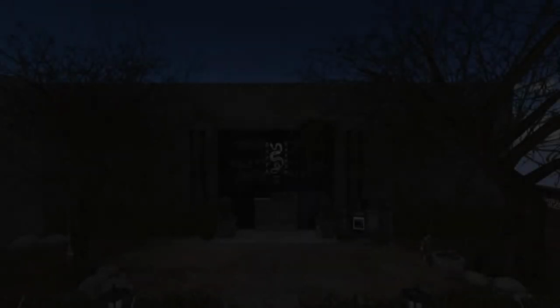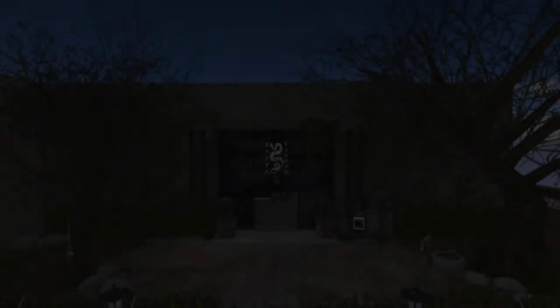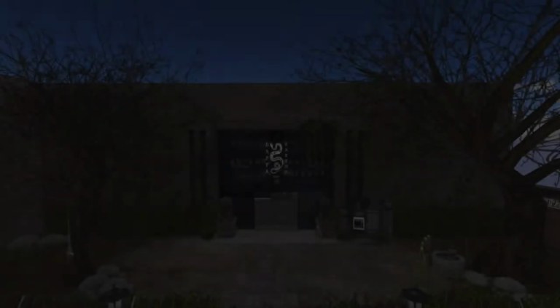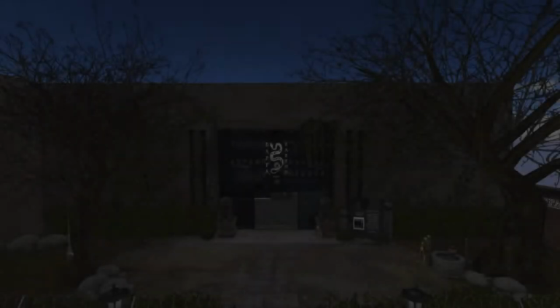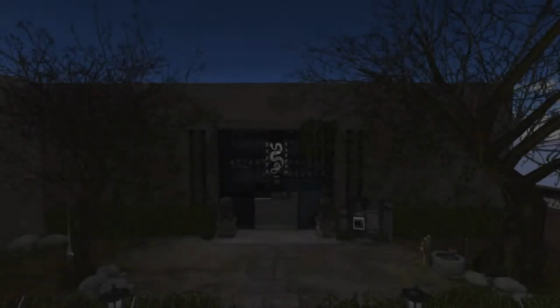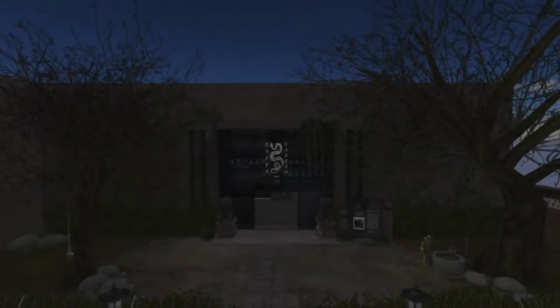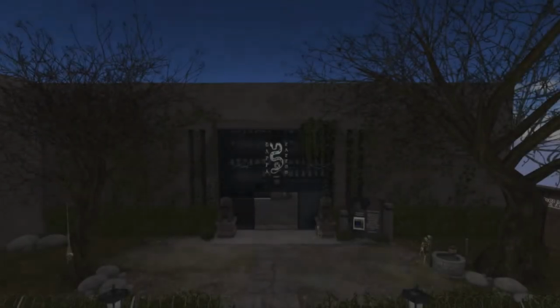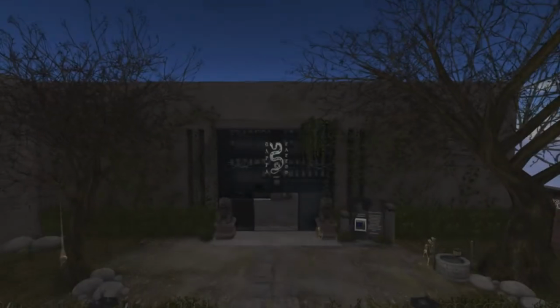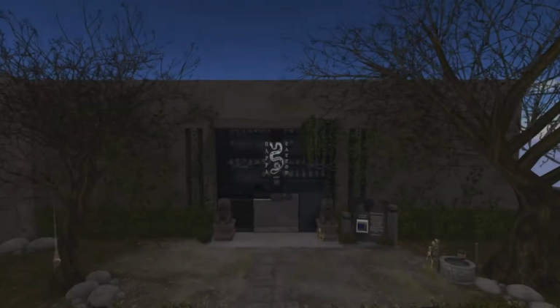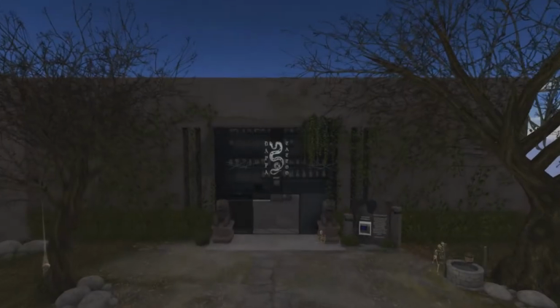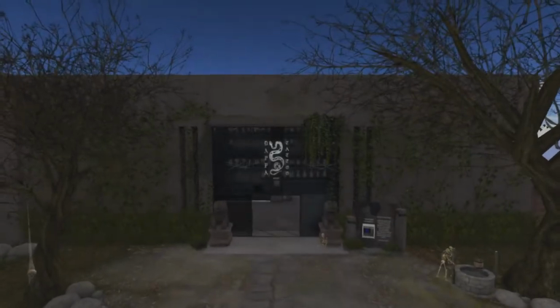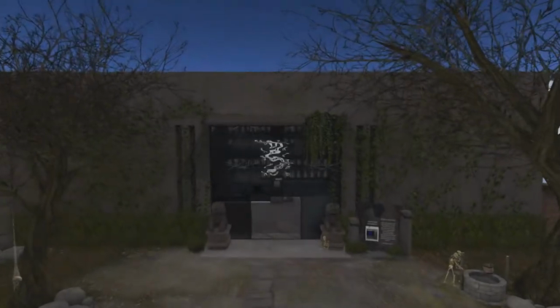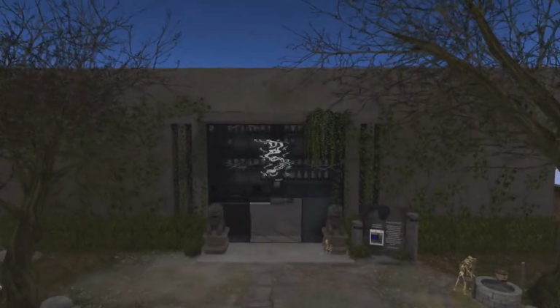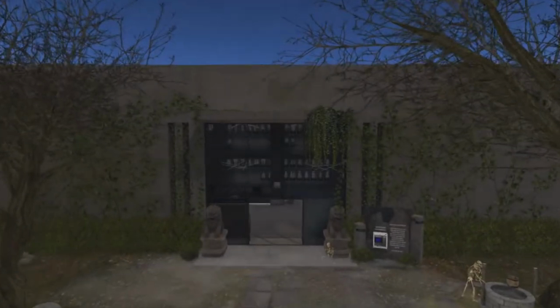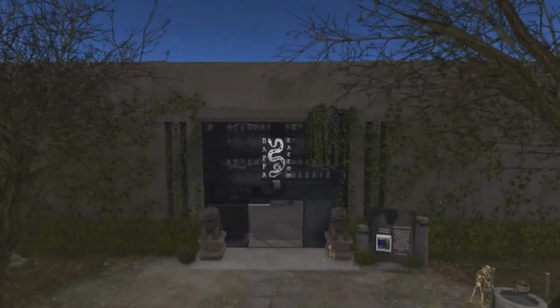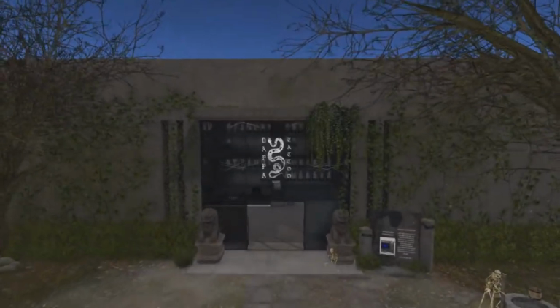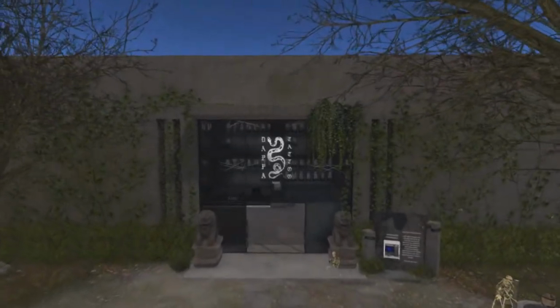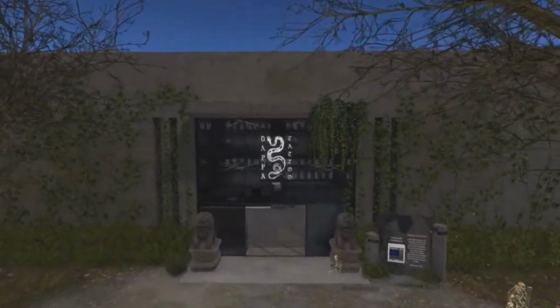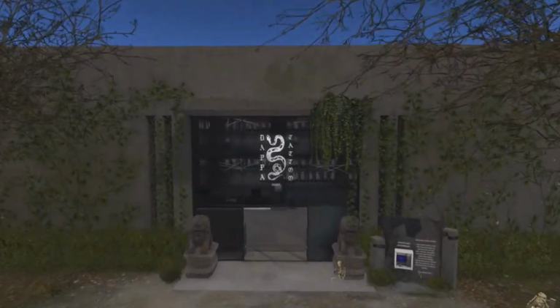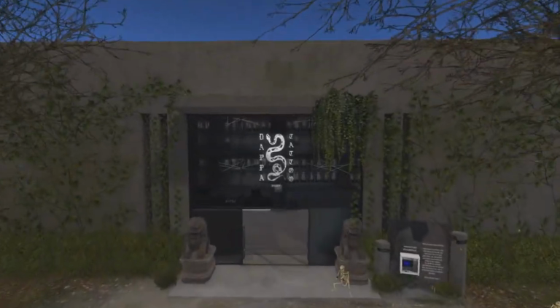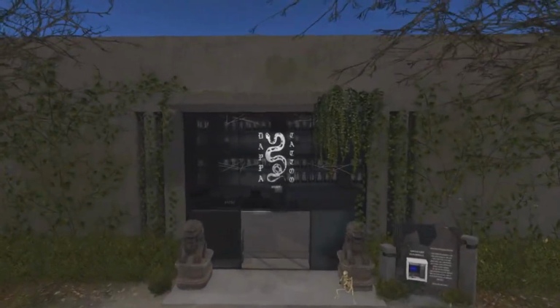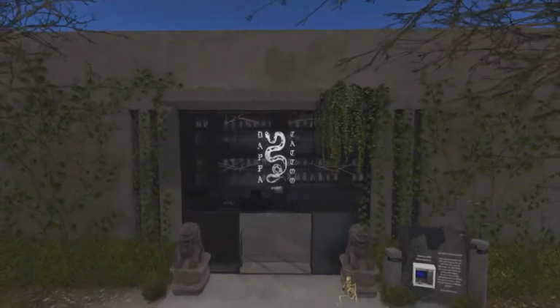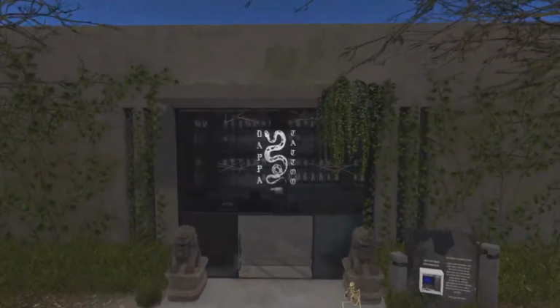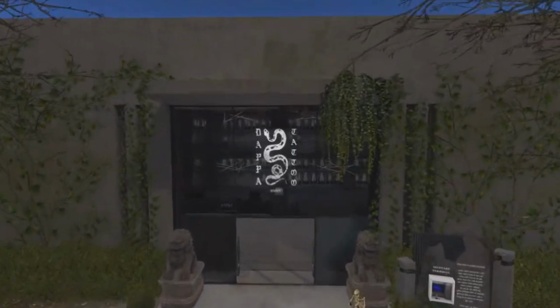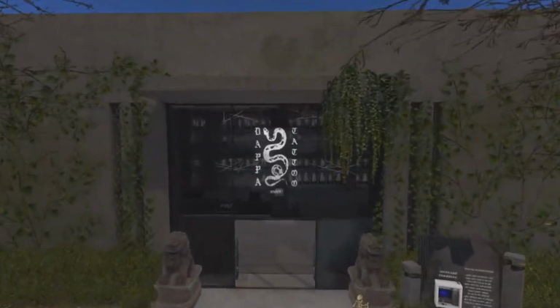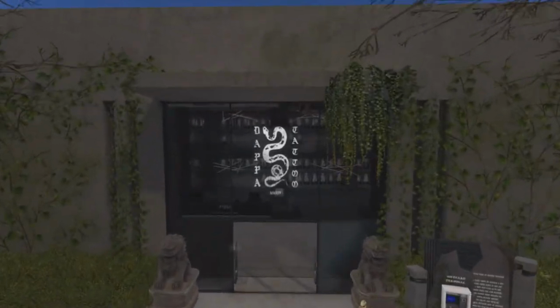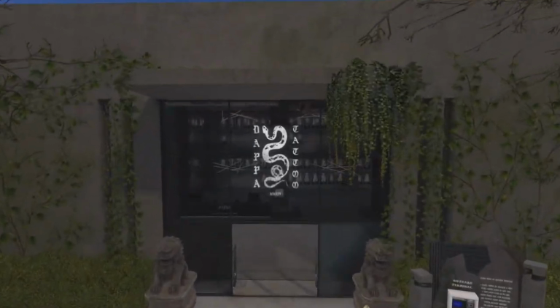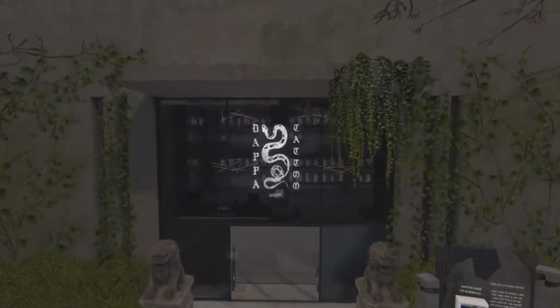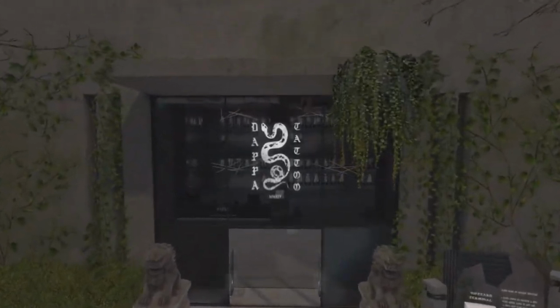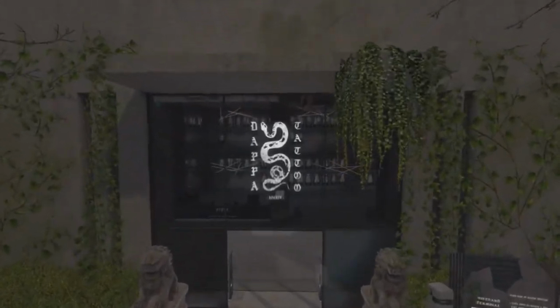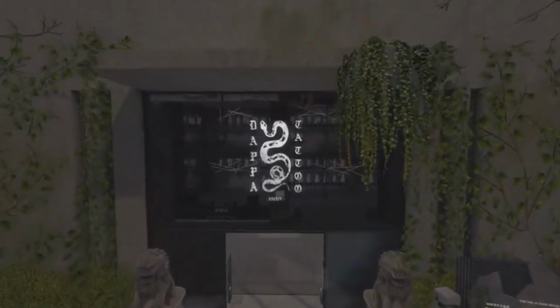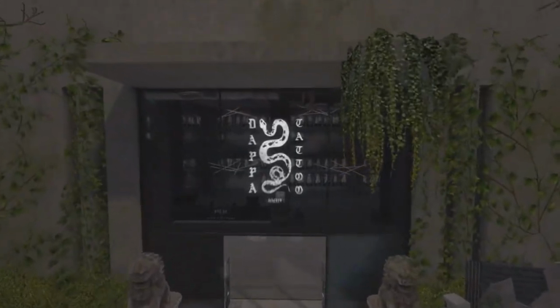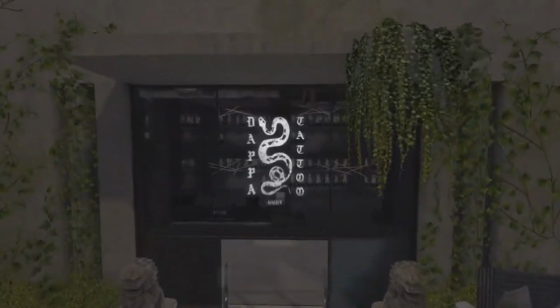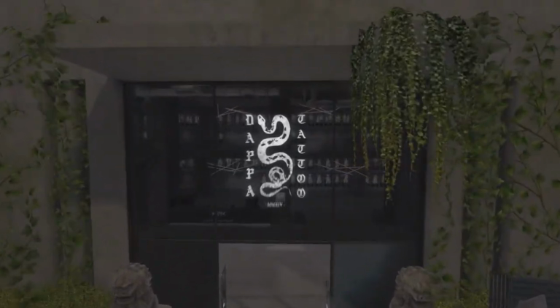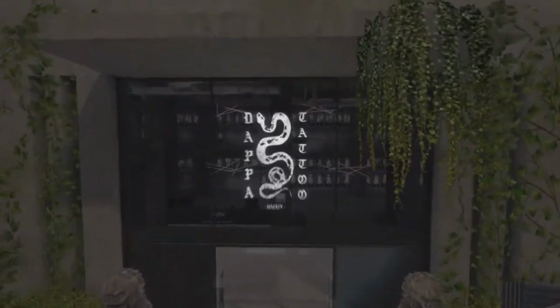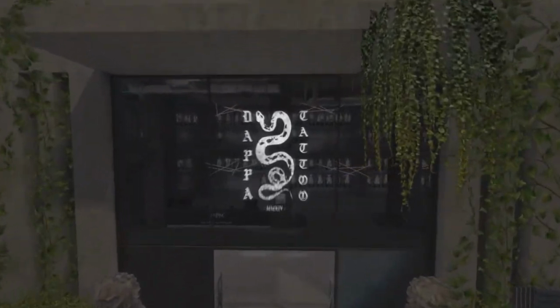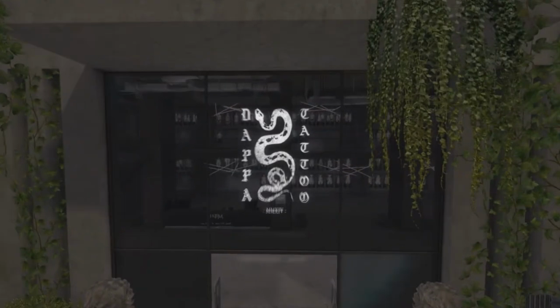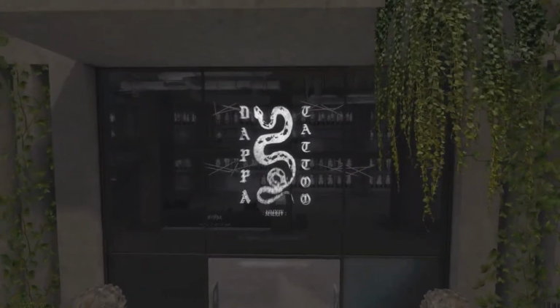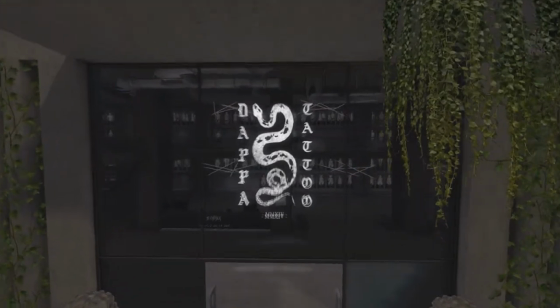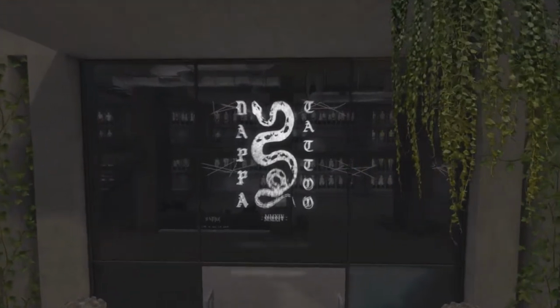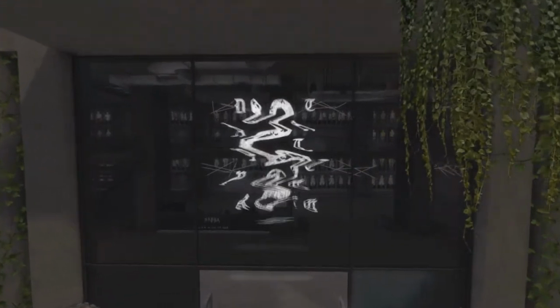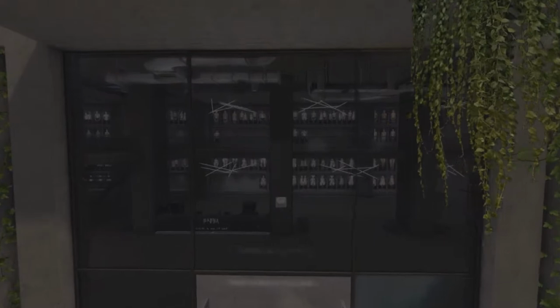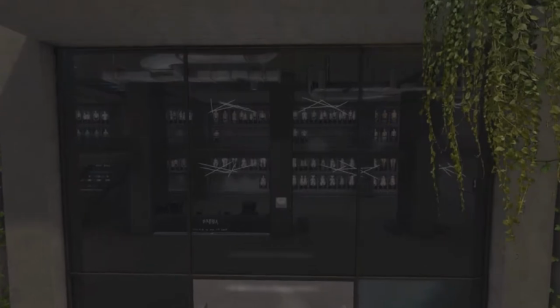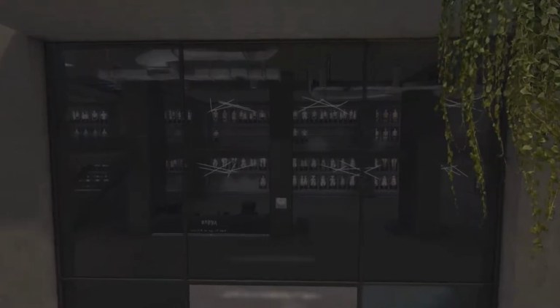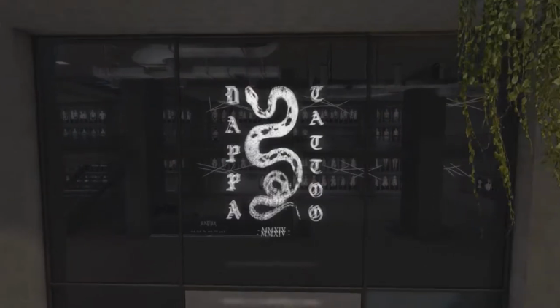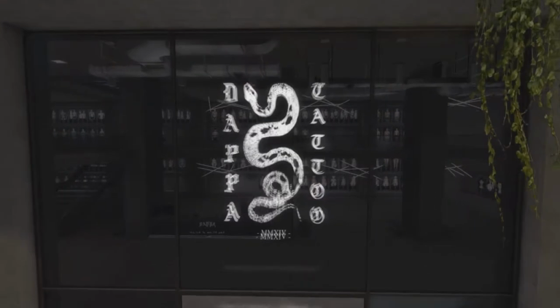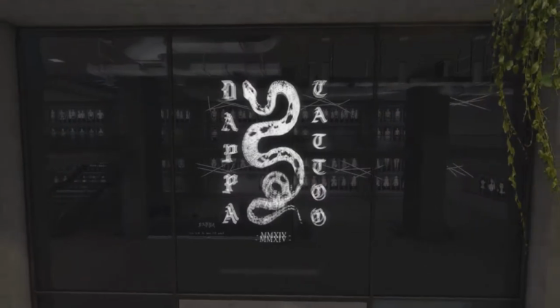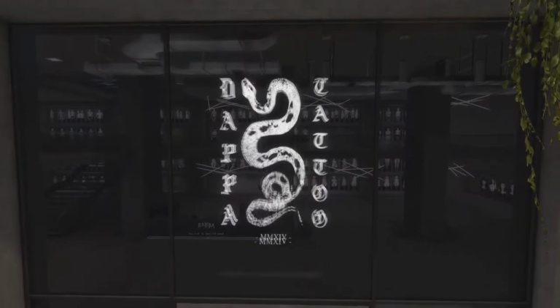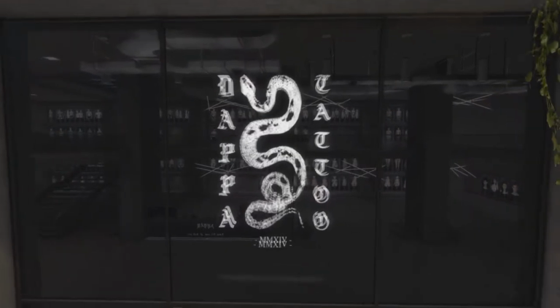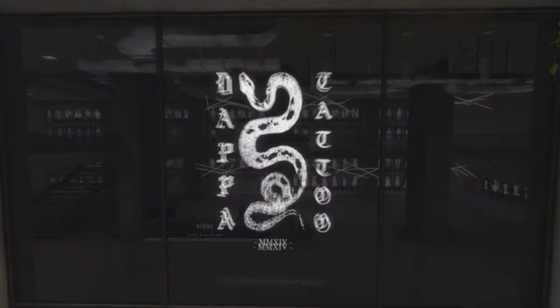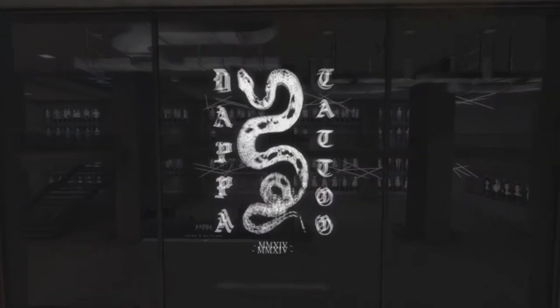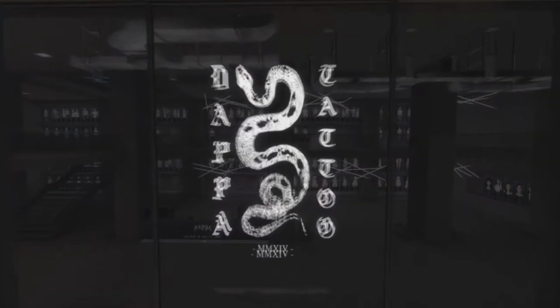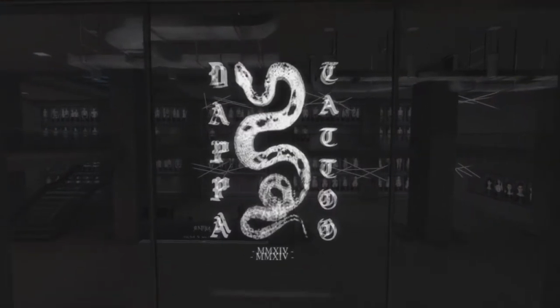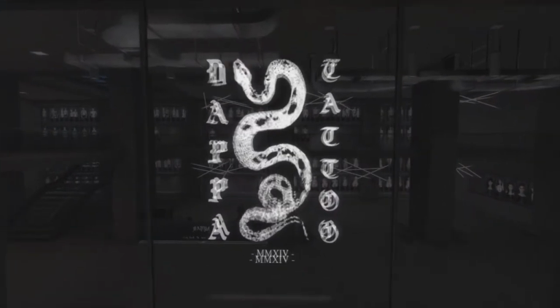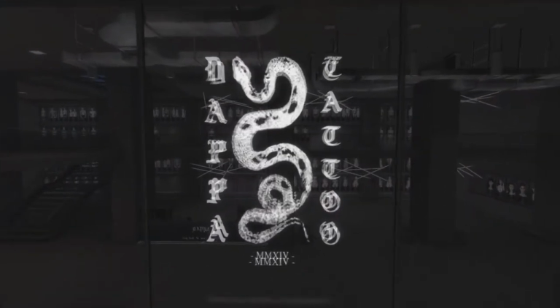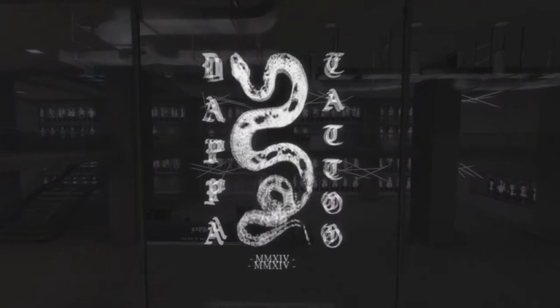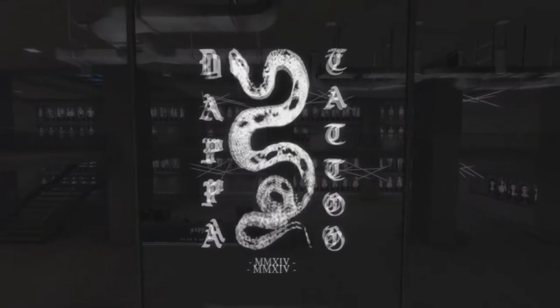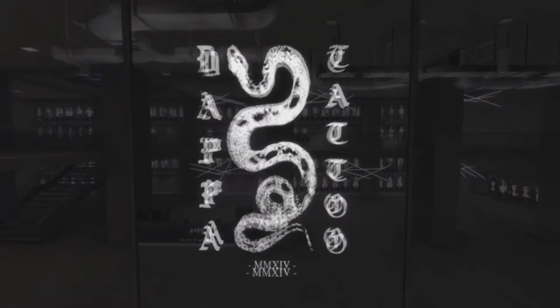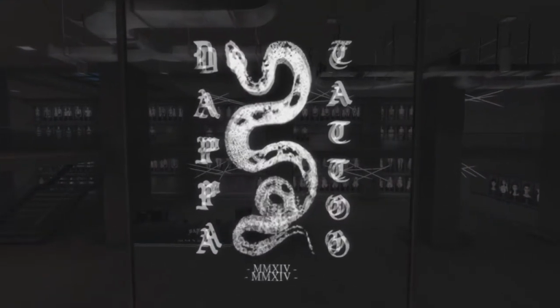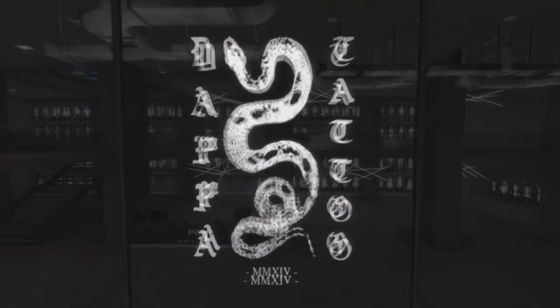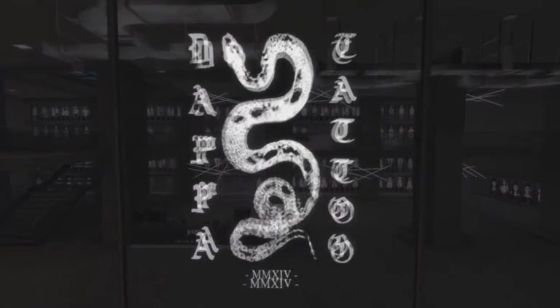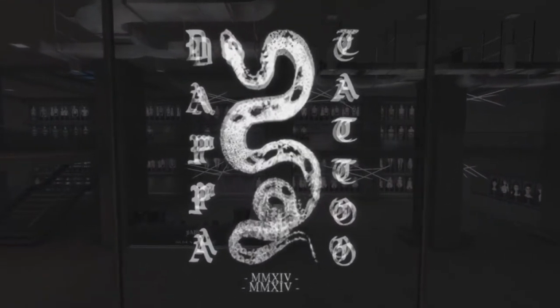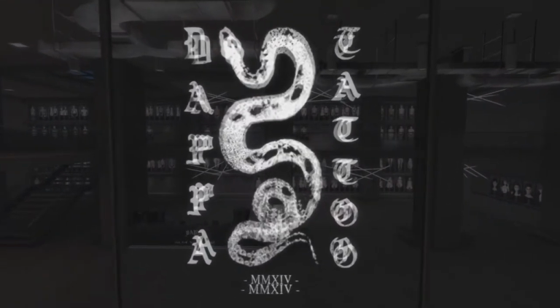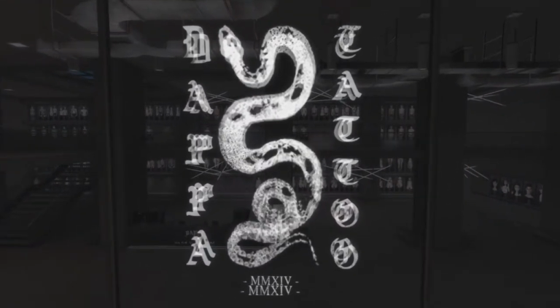This video is brought to you by Dapper, one of the grid's leading tattoo creators in Second Life. SLURL in the description below.